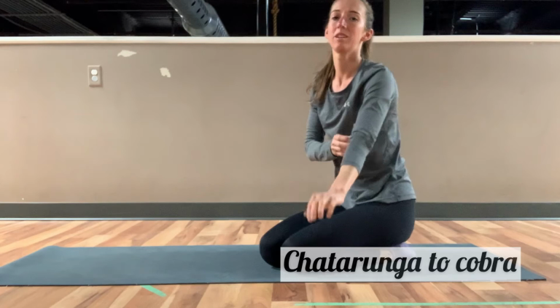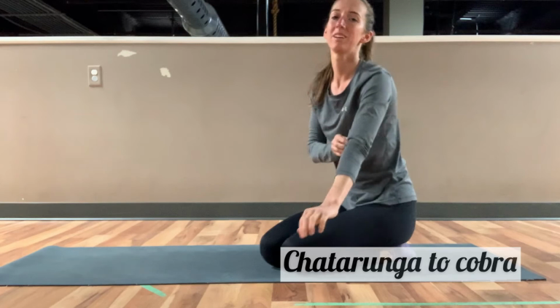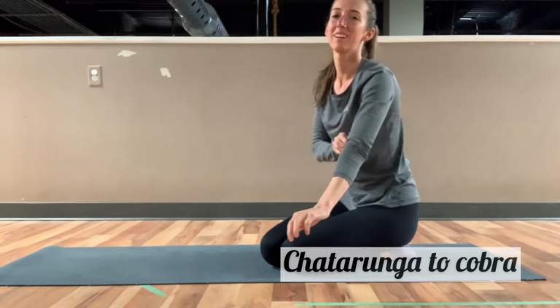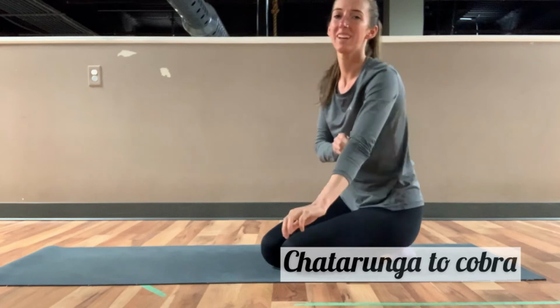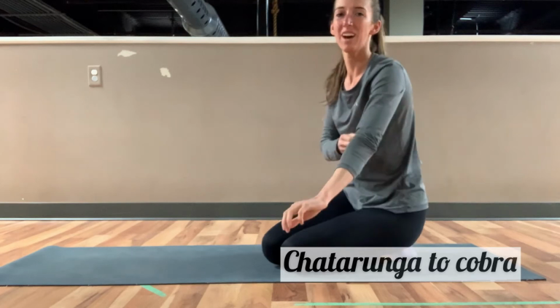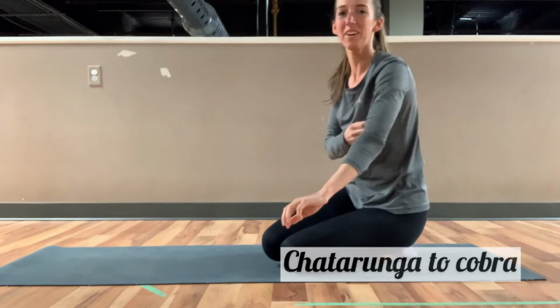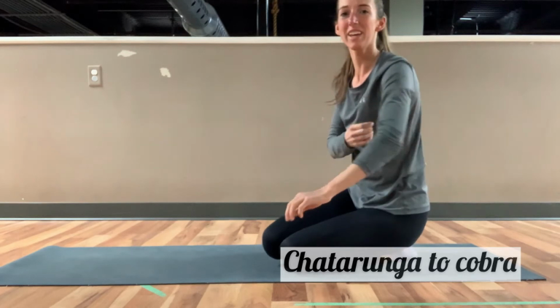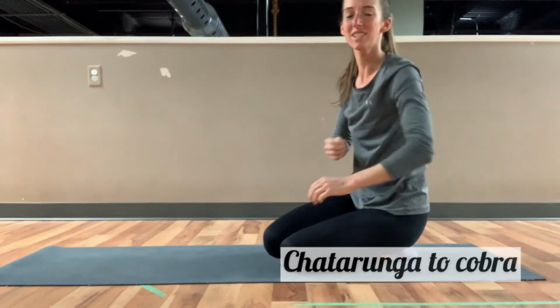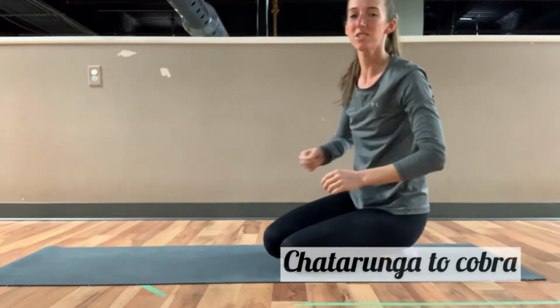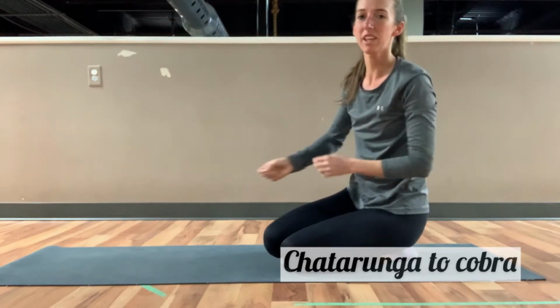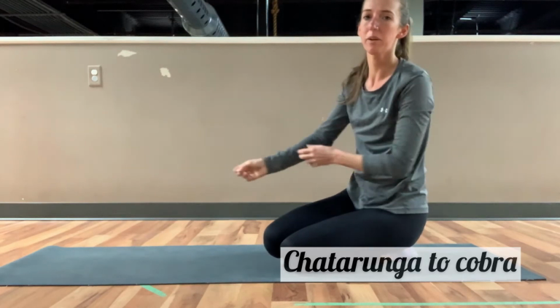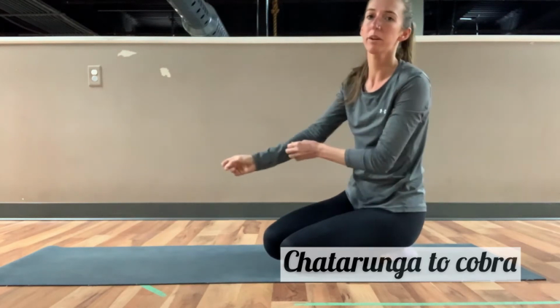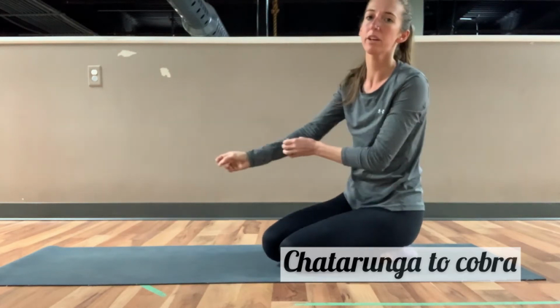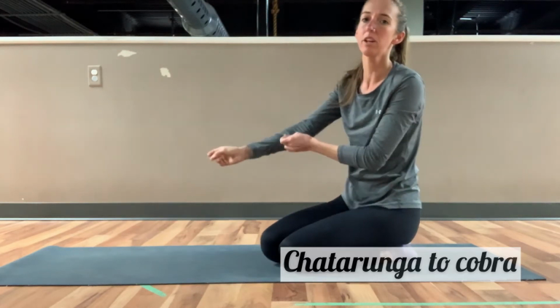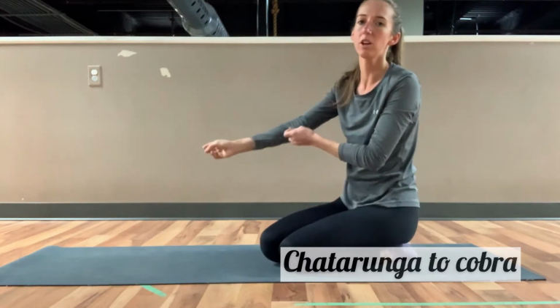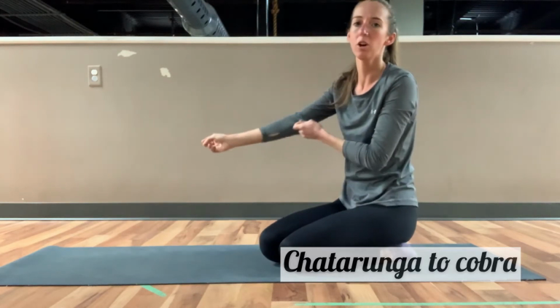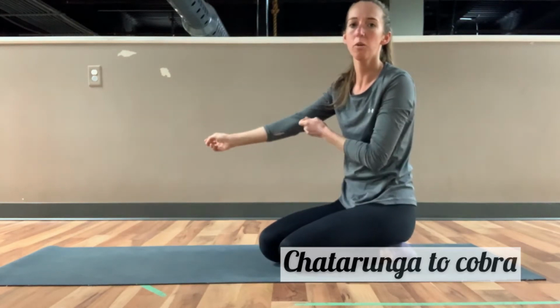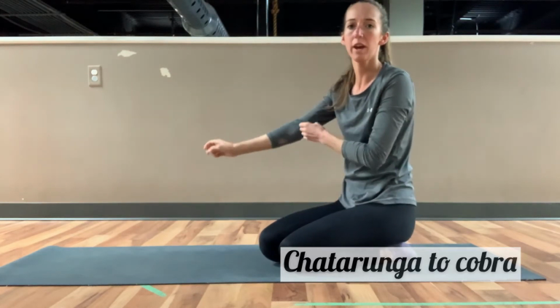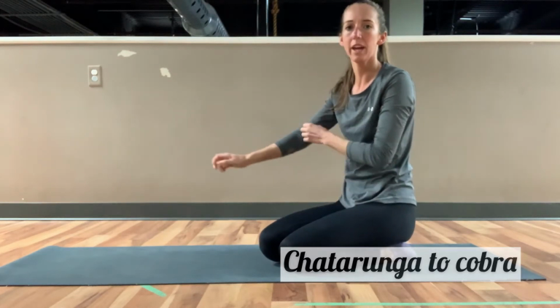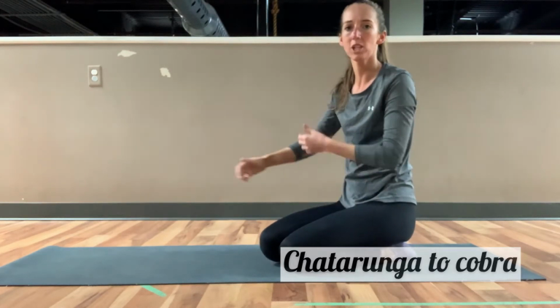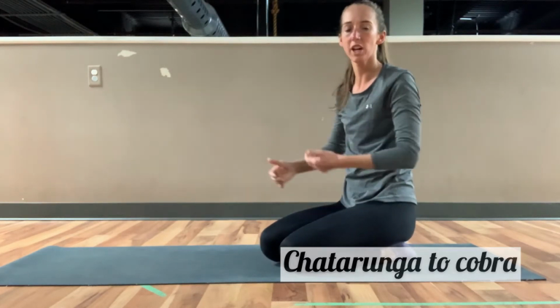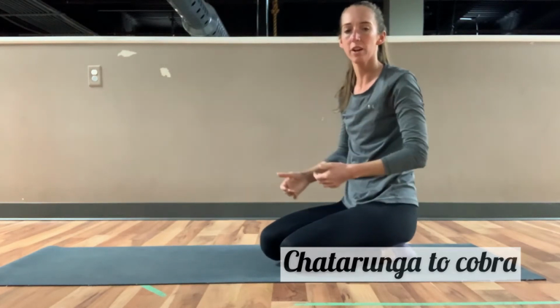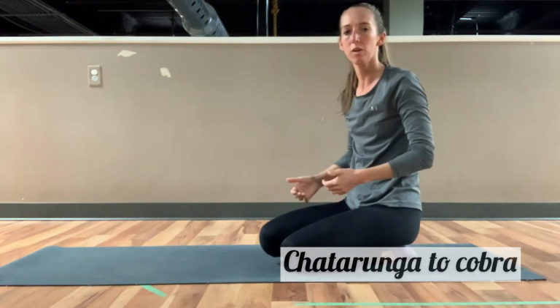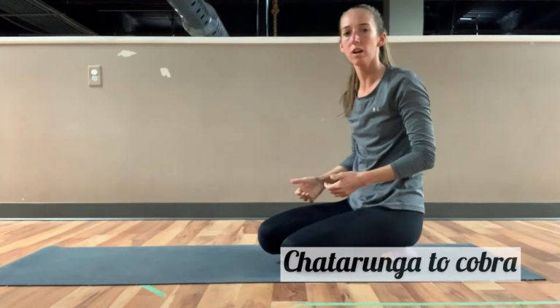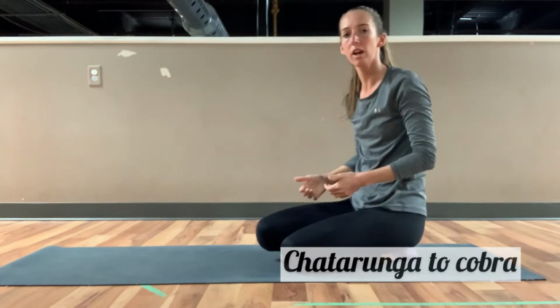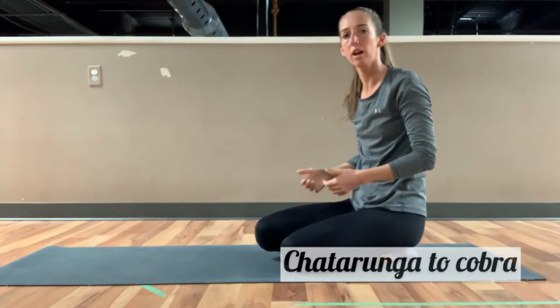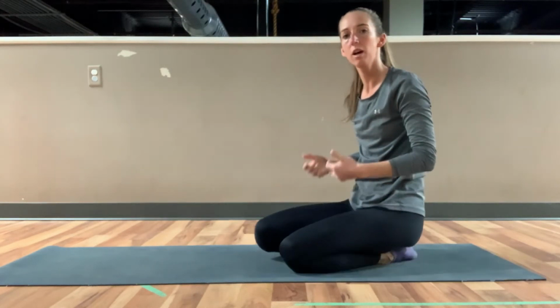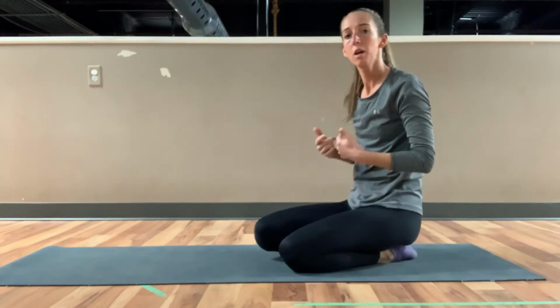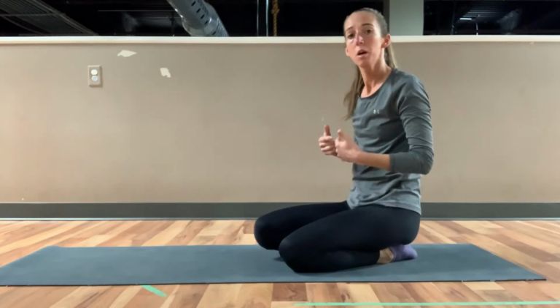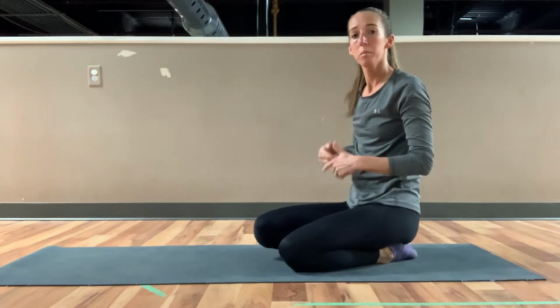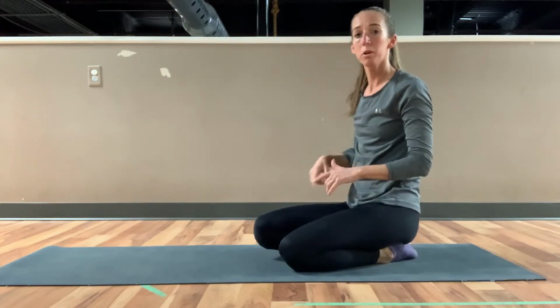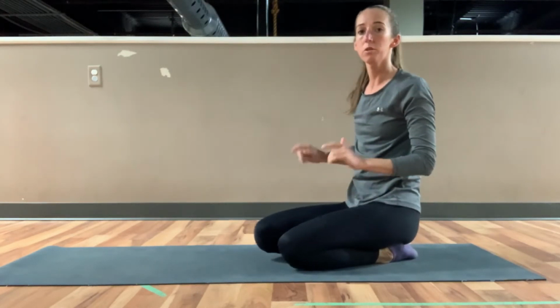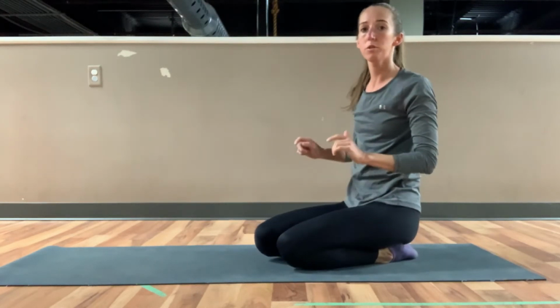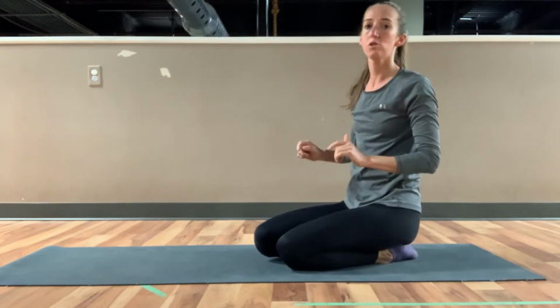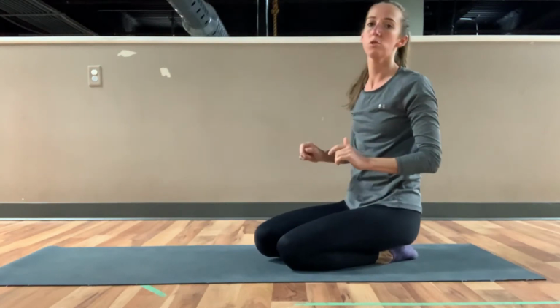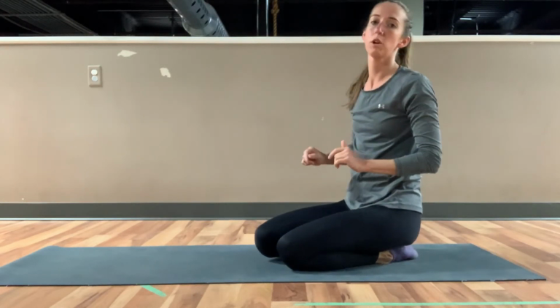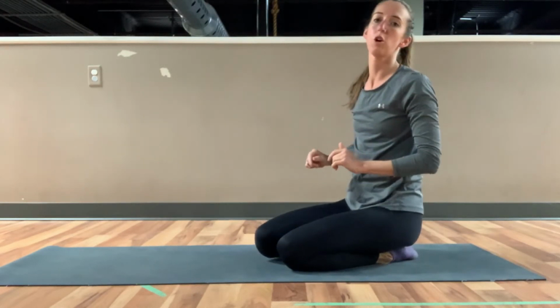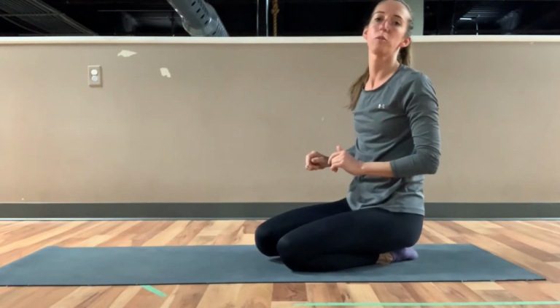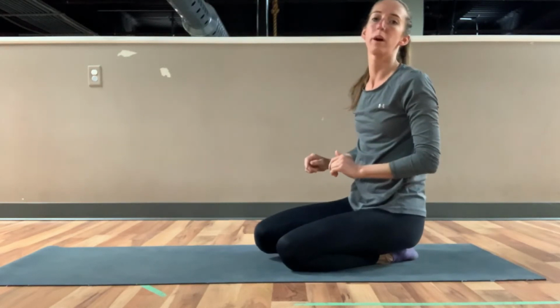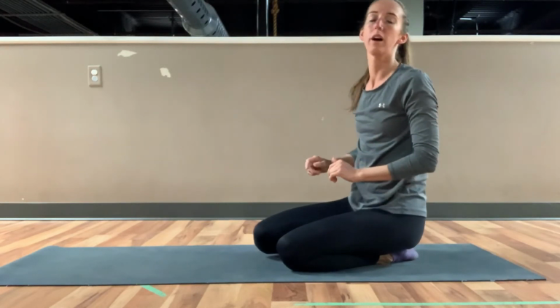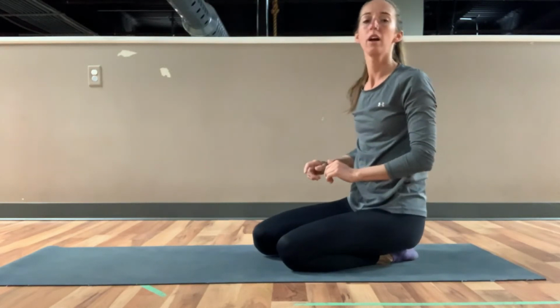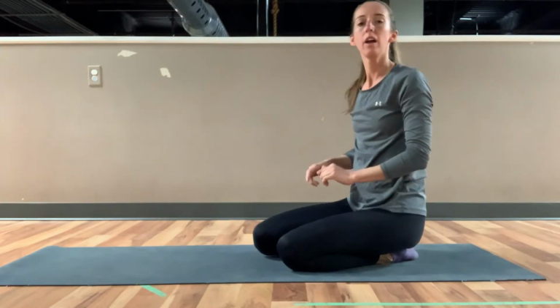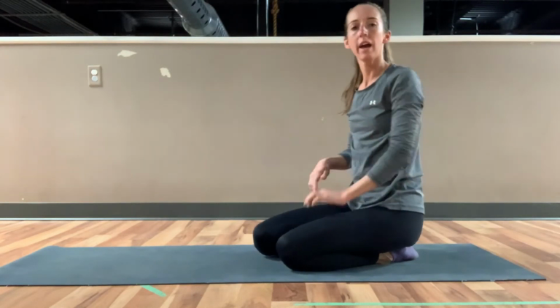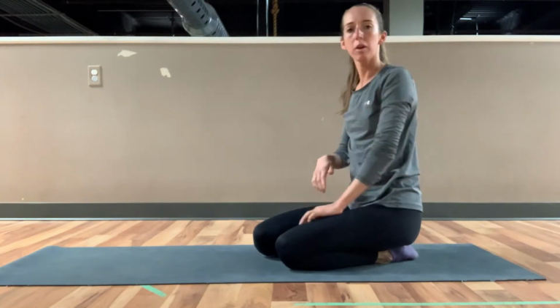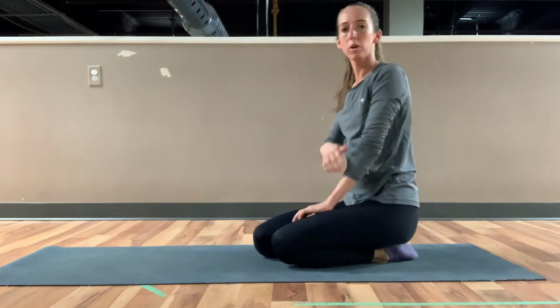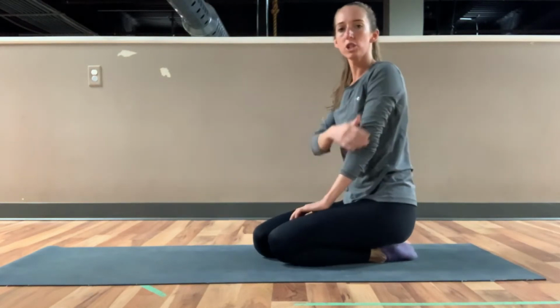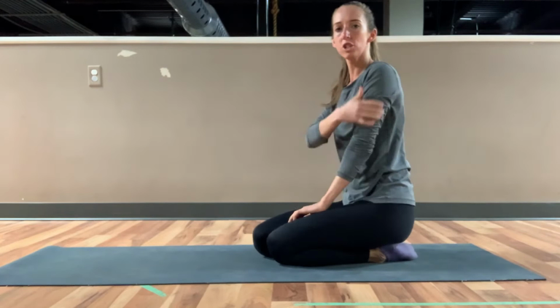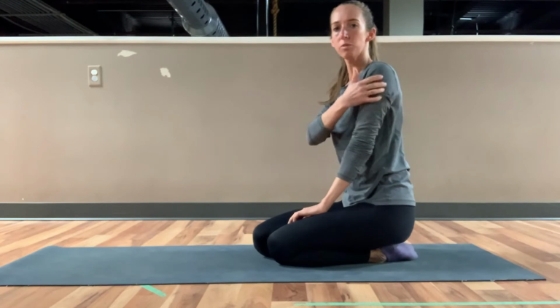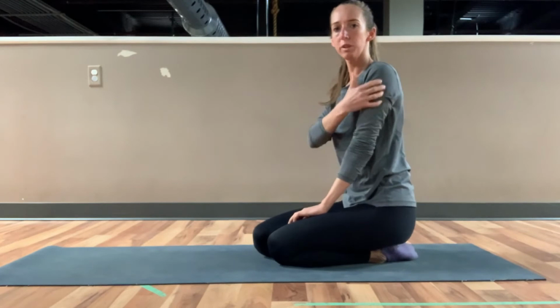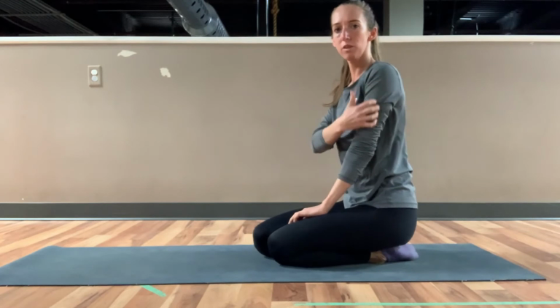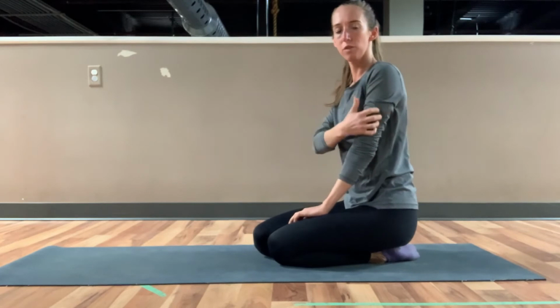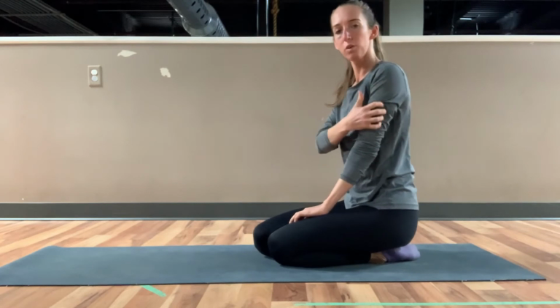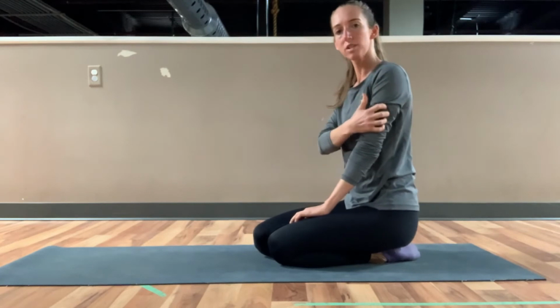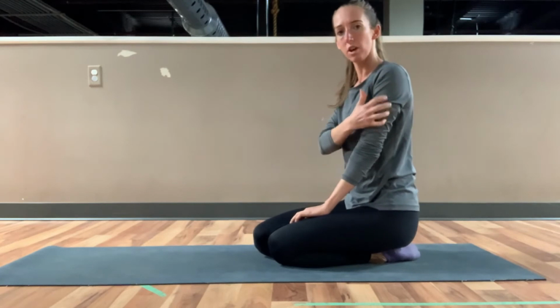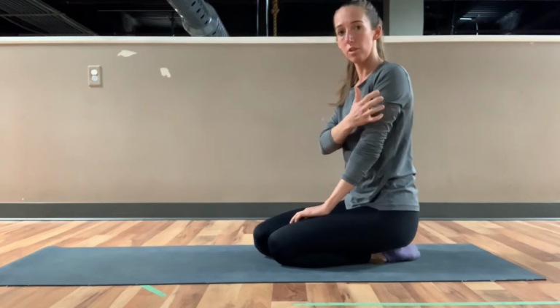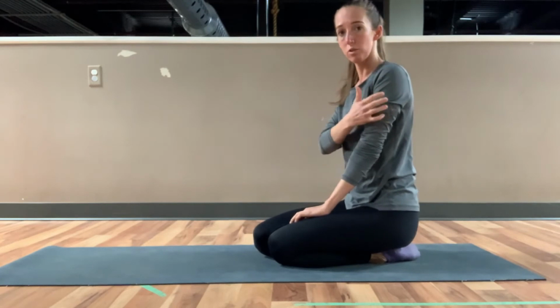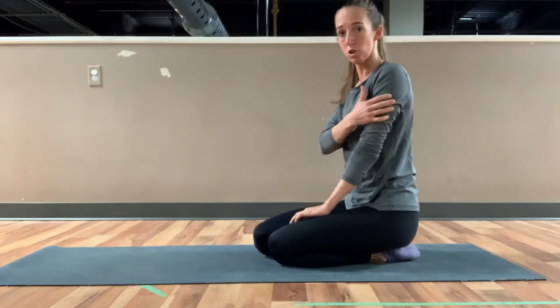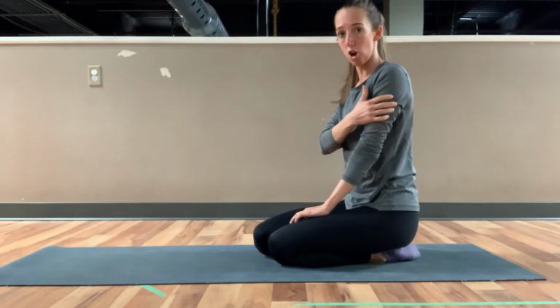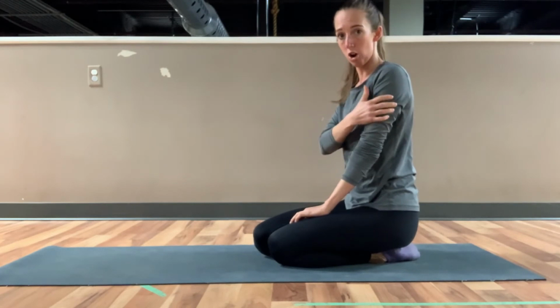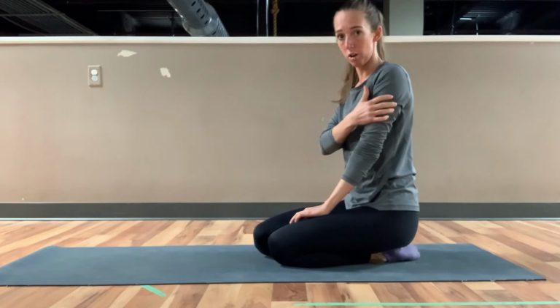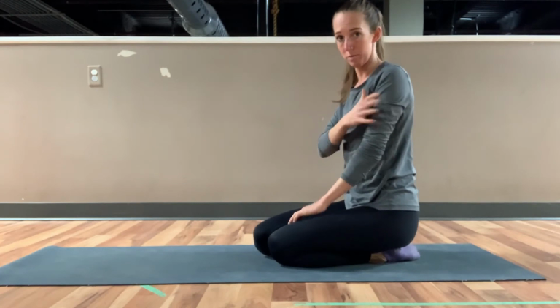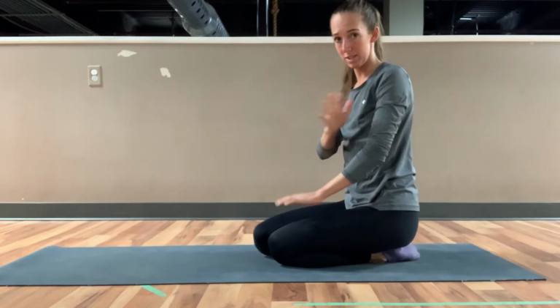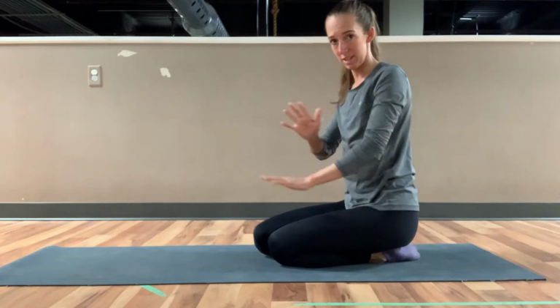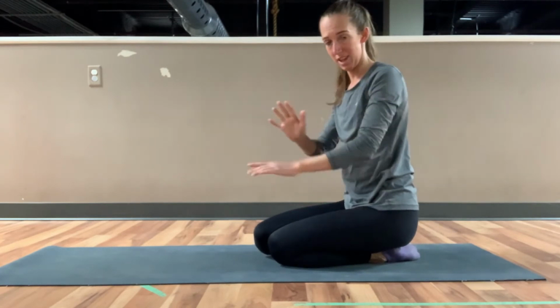Today we're going to go through a chaturanga, pull through to a cobra, and I want you to really focus on those arms today.